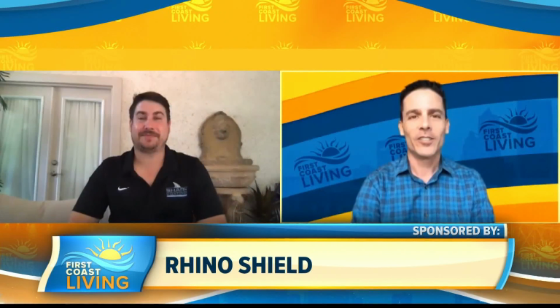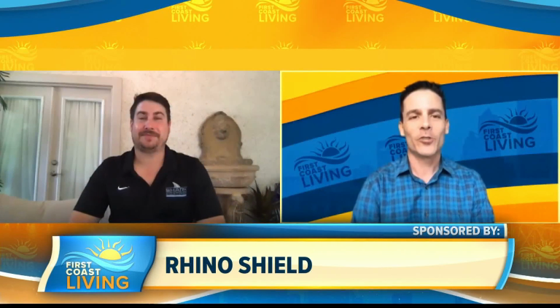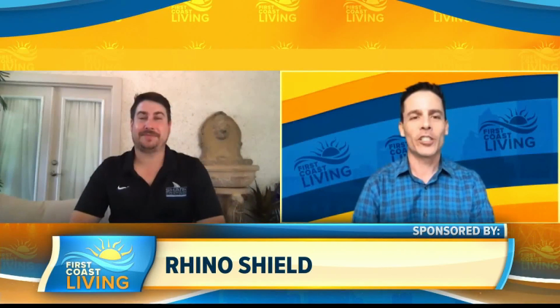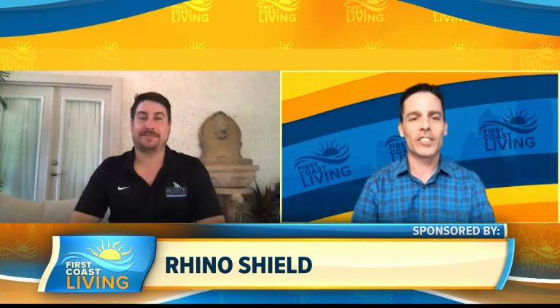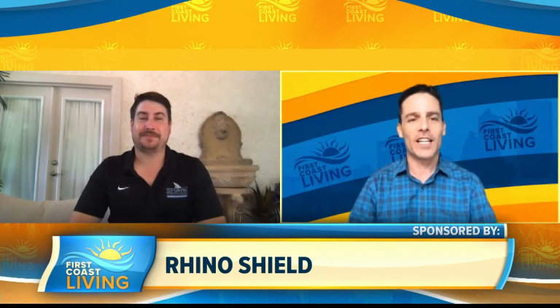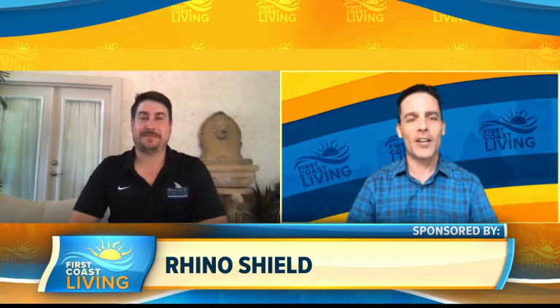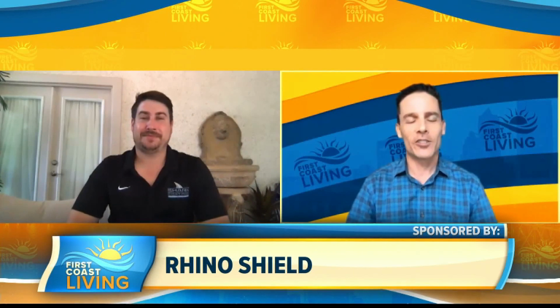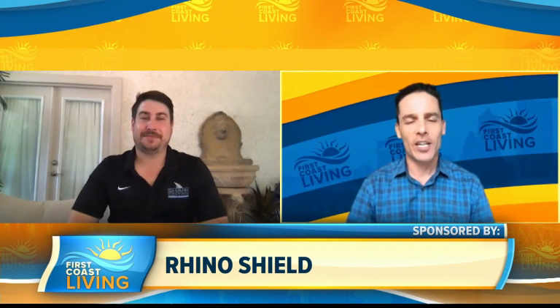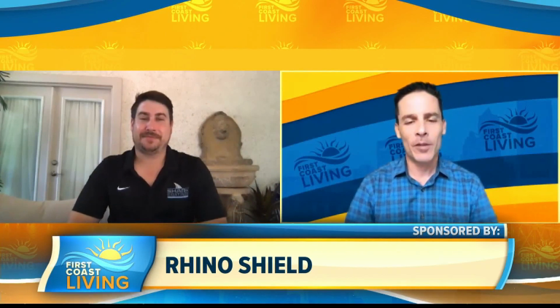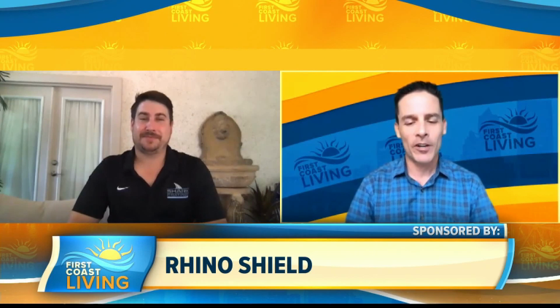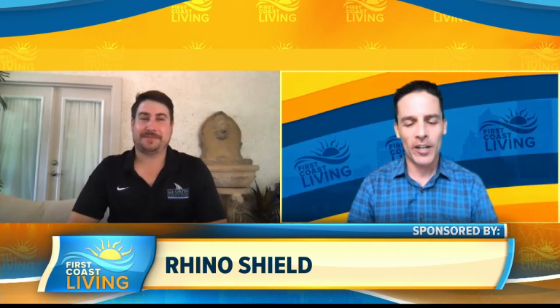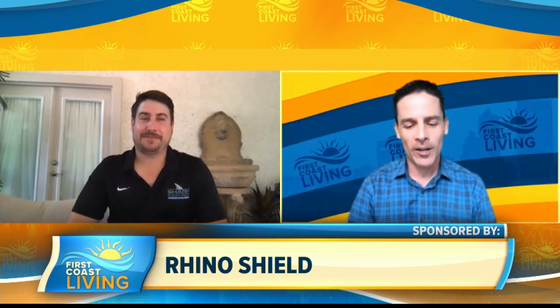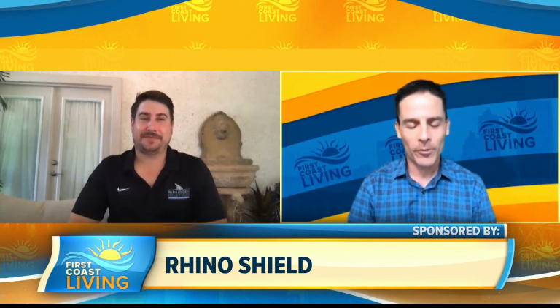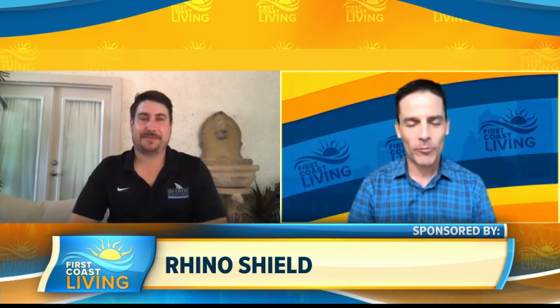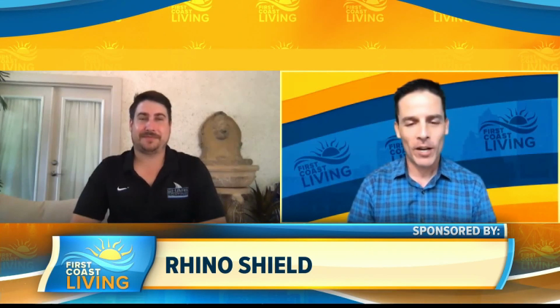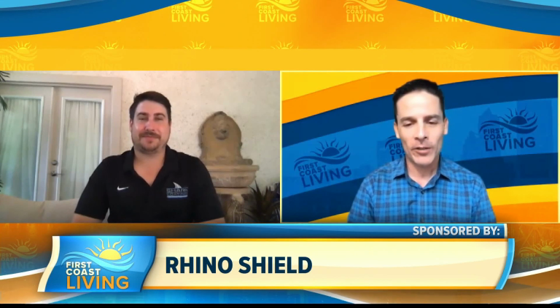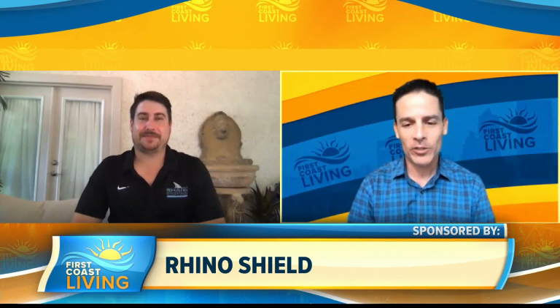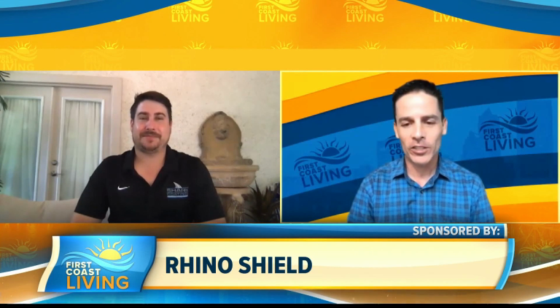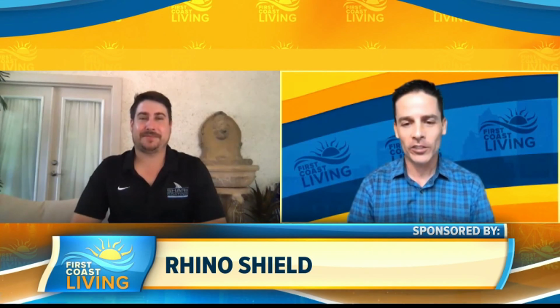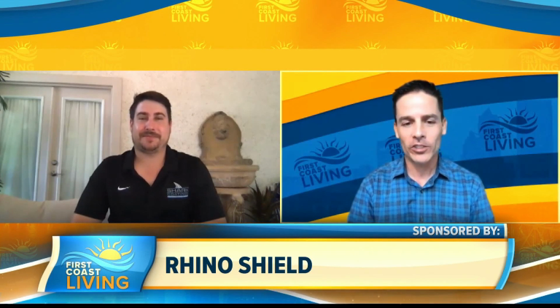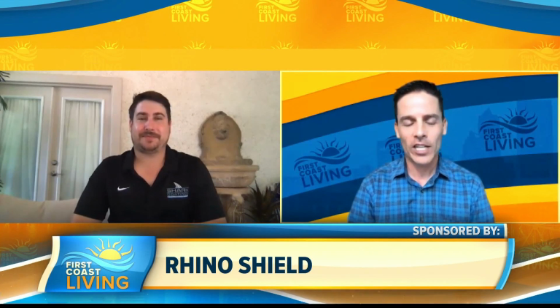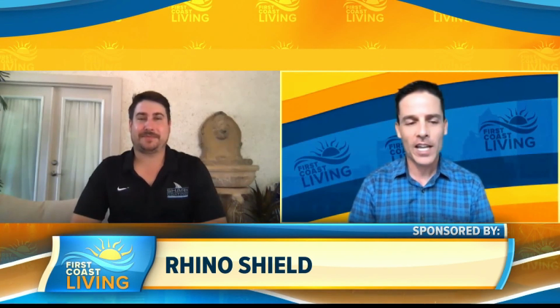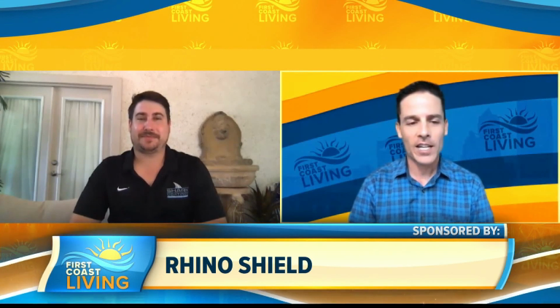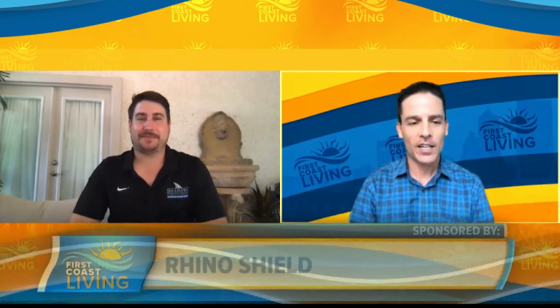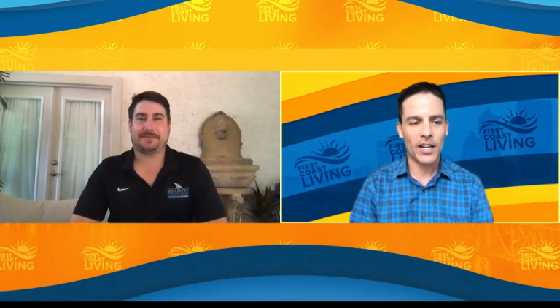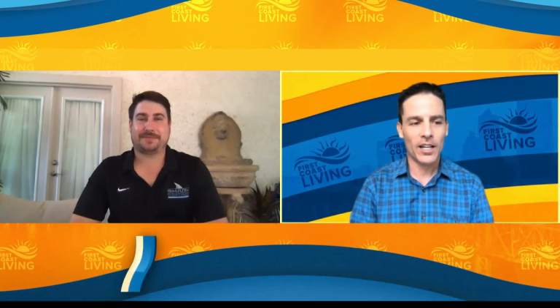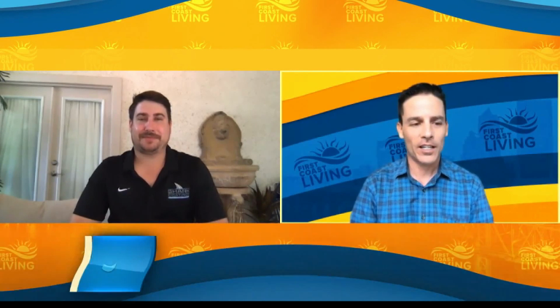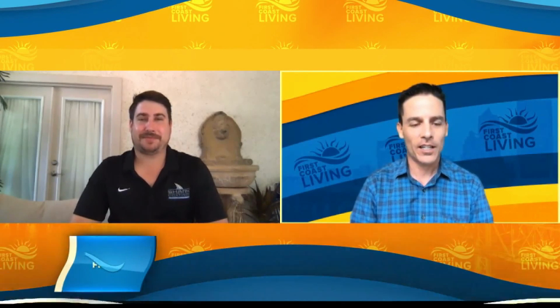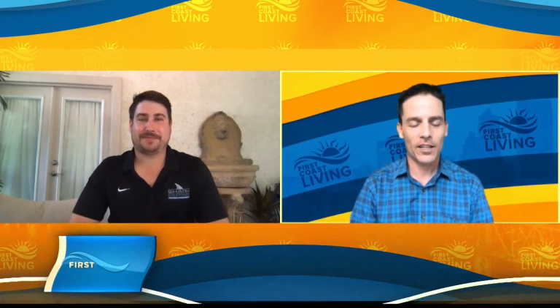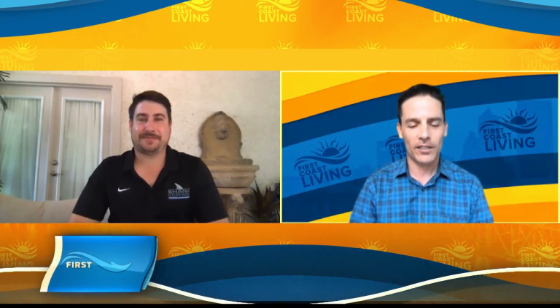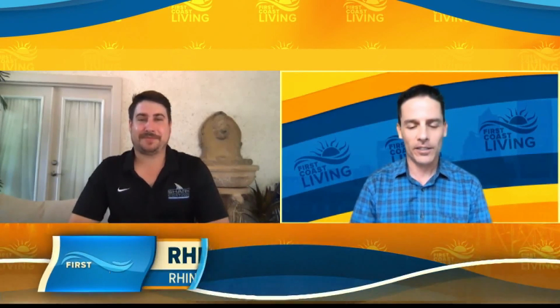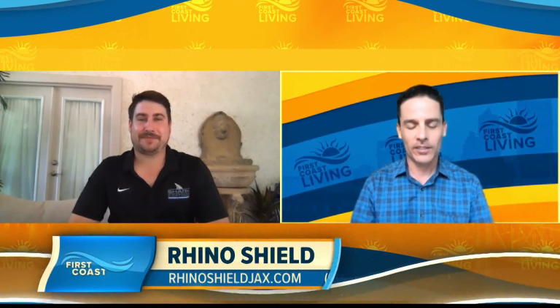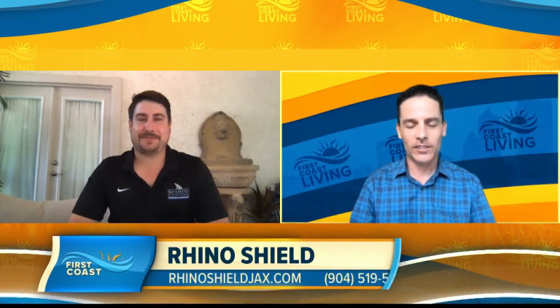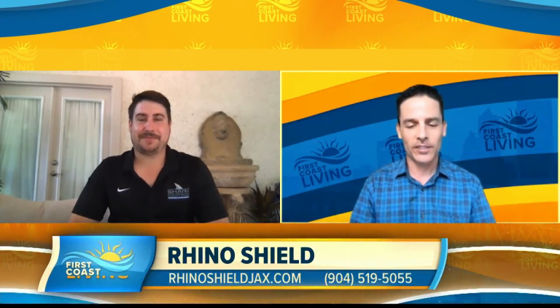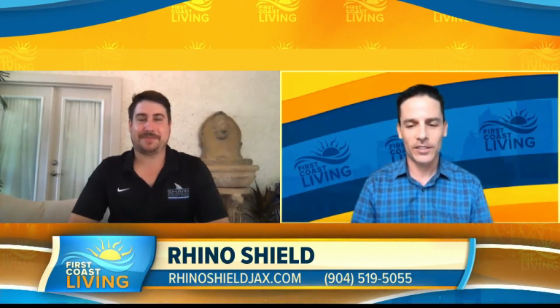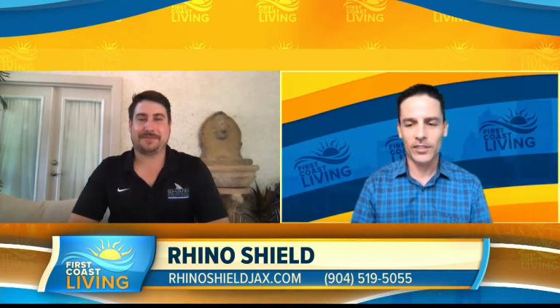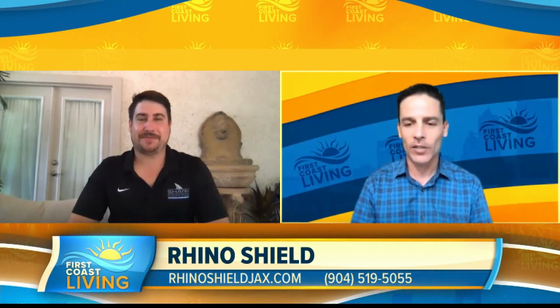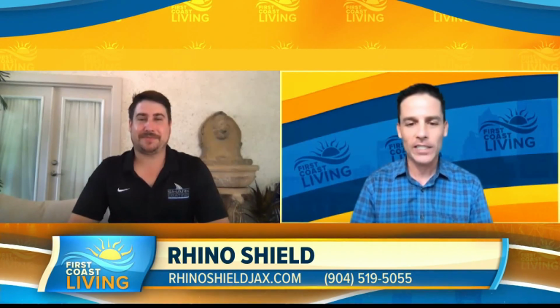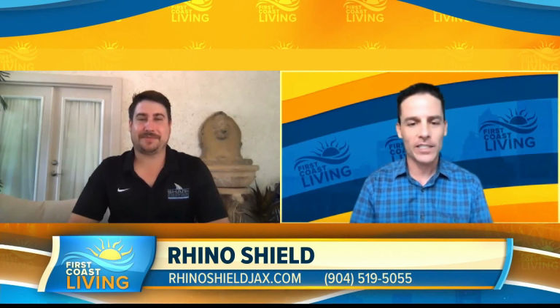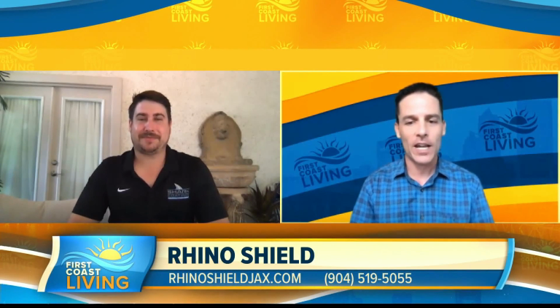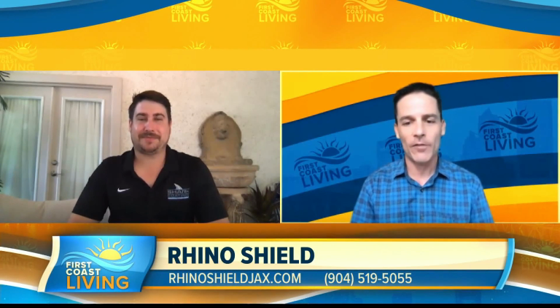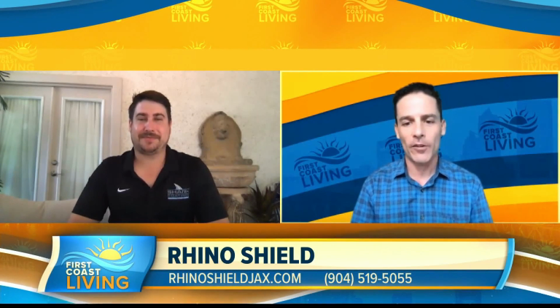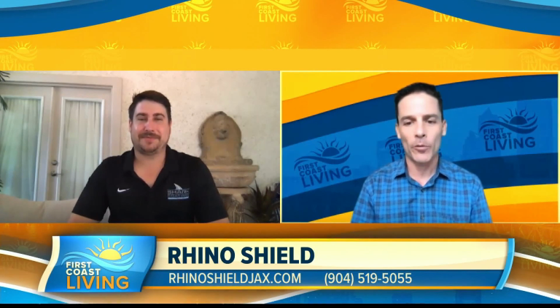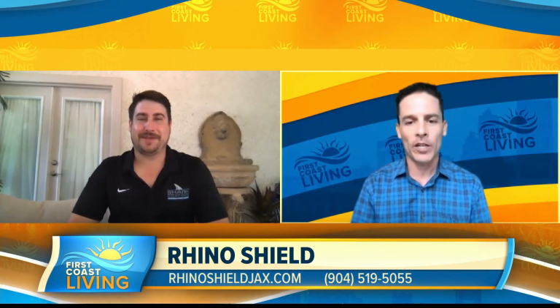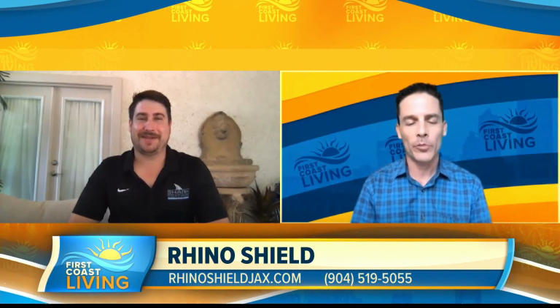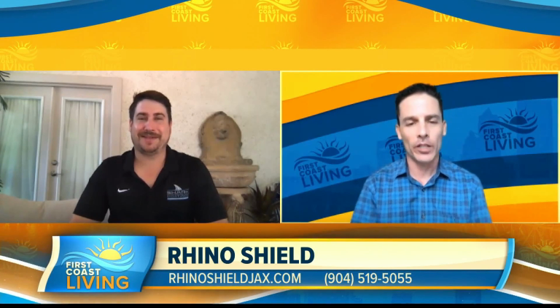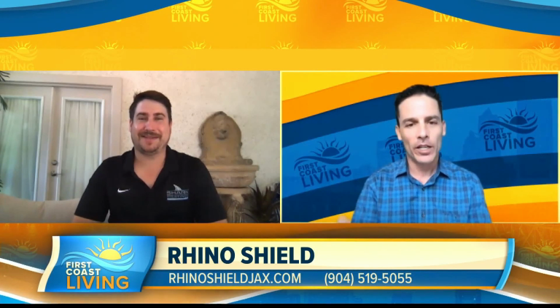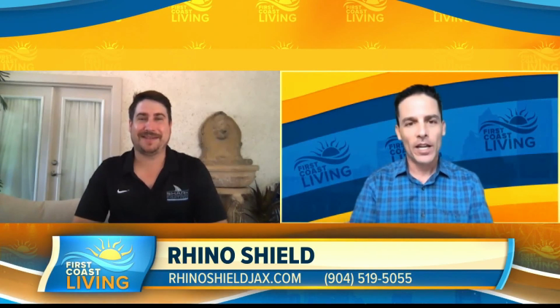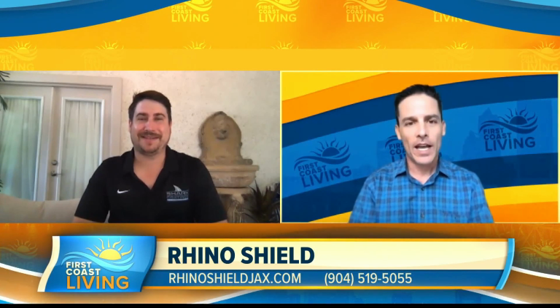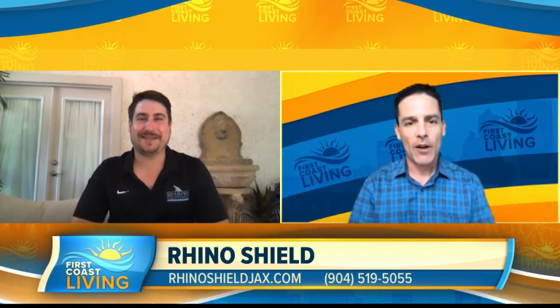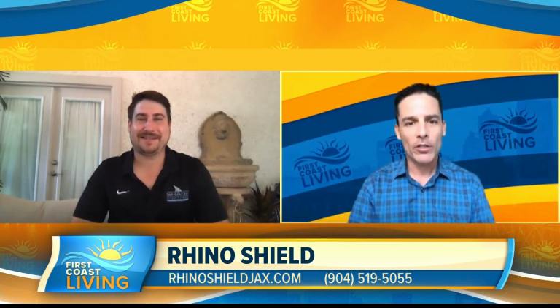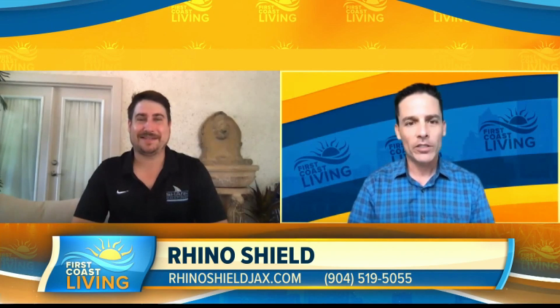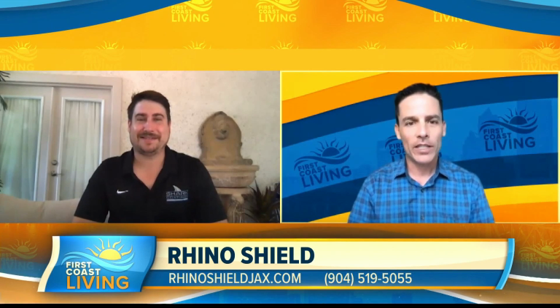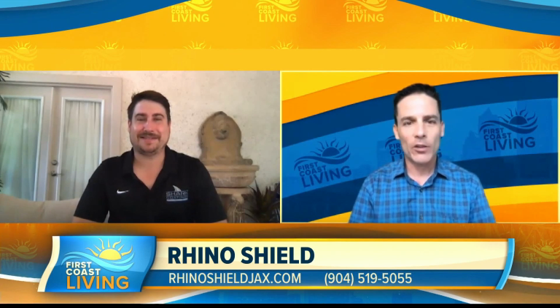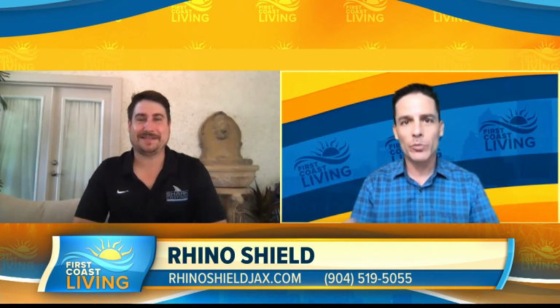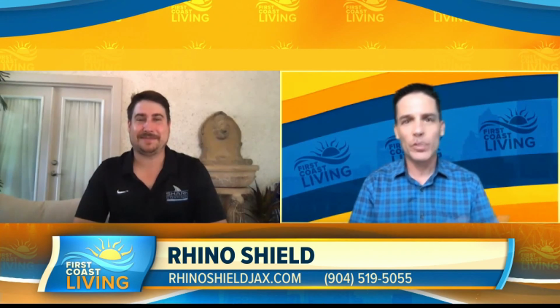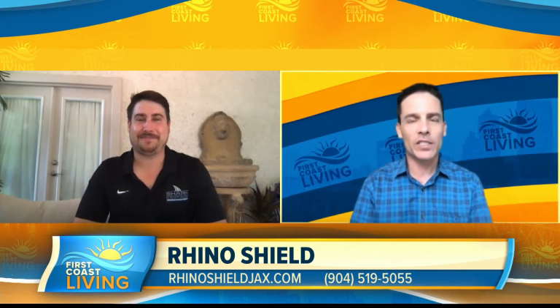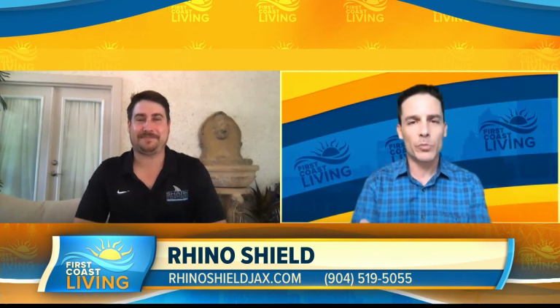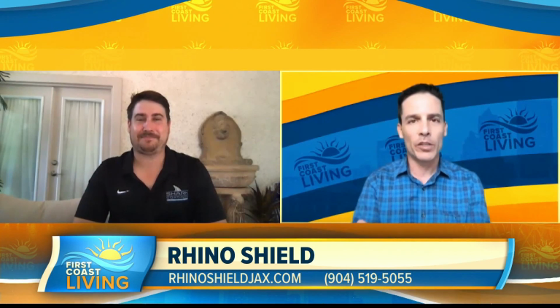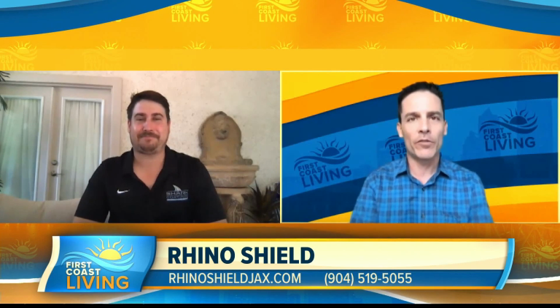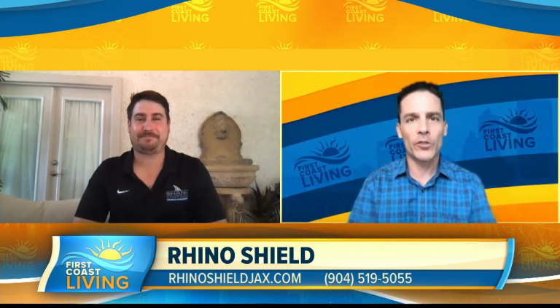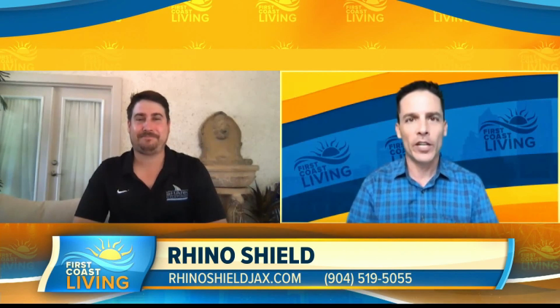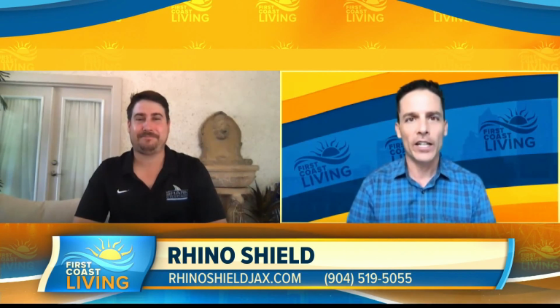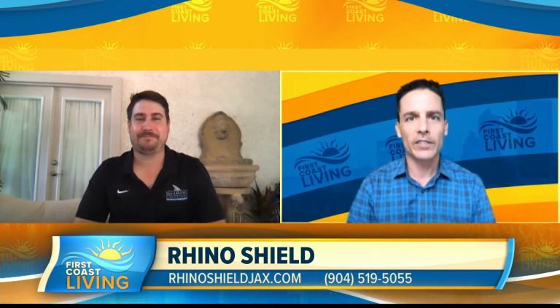Joining us now, Jay Mariano with RhinoShield. Jay, this is a crazy time for everybody, but how has business been for you guys?